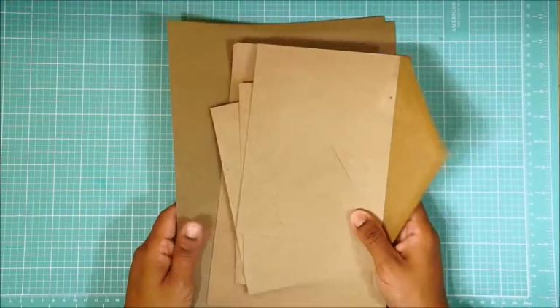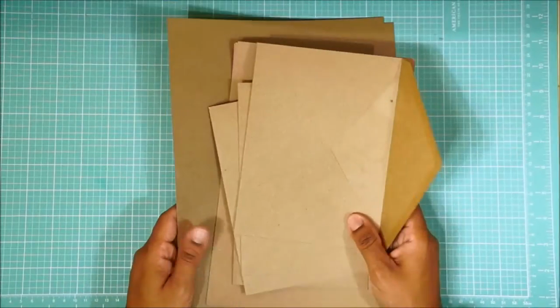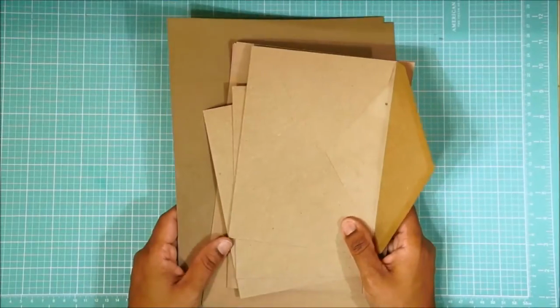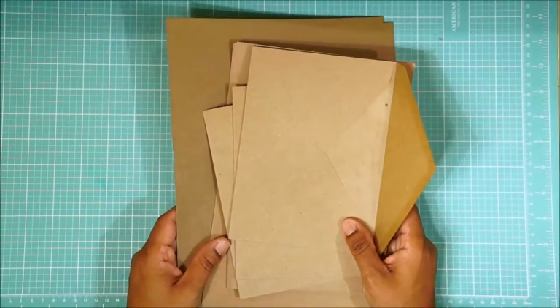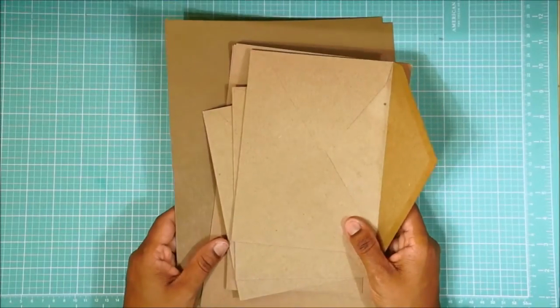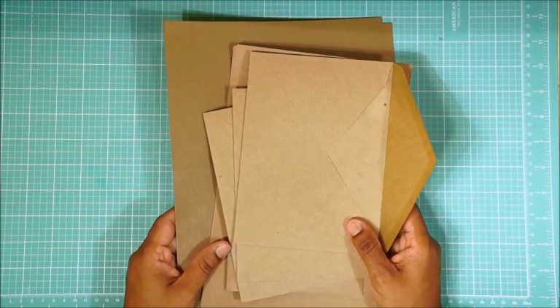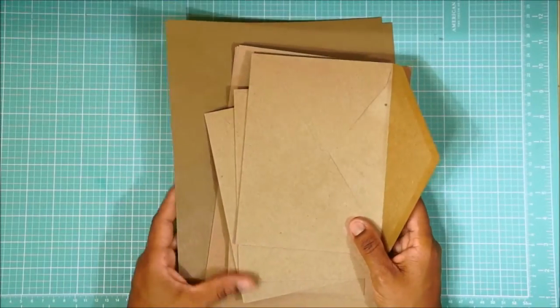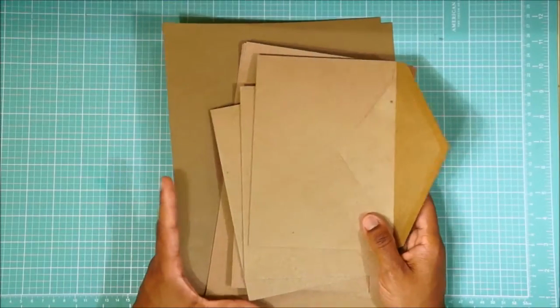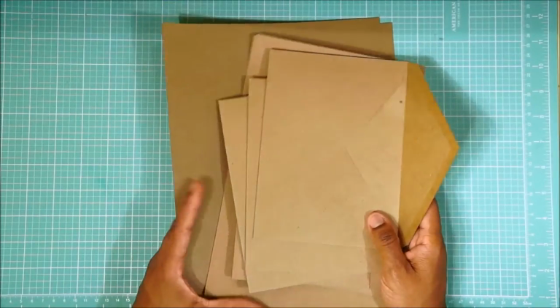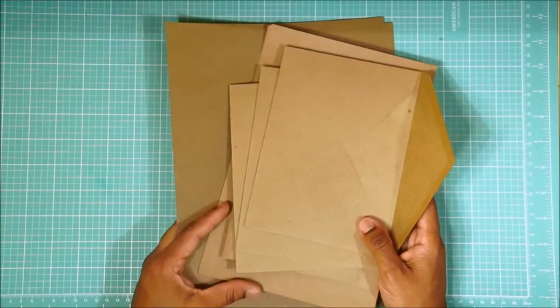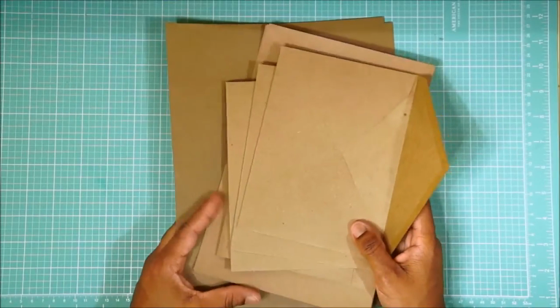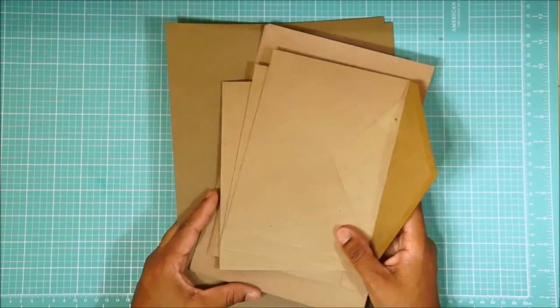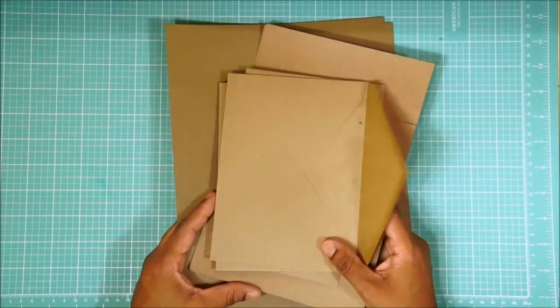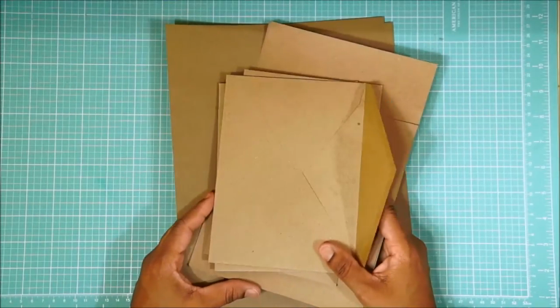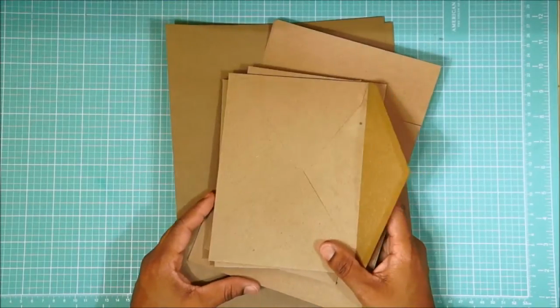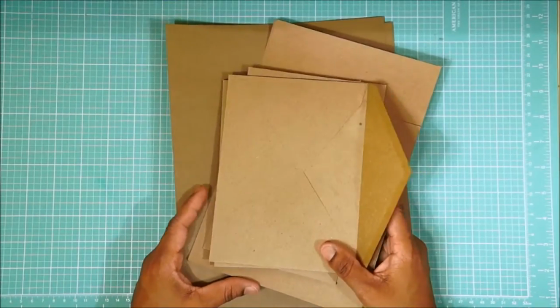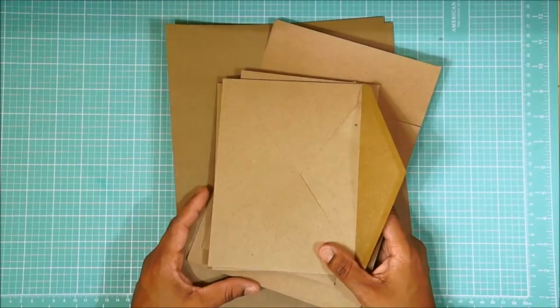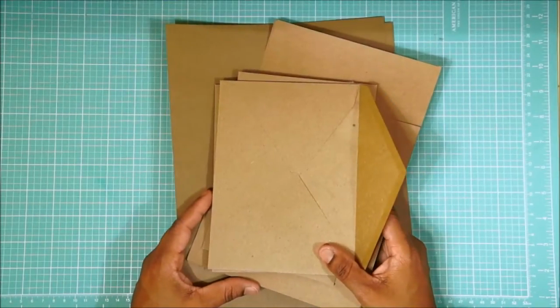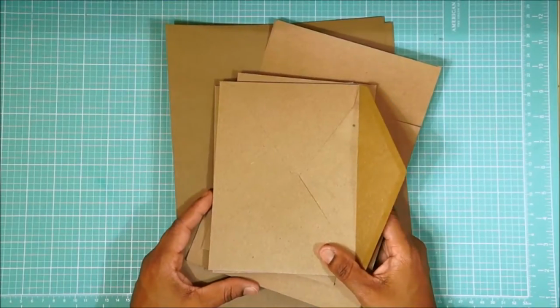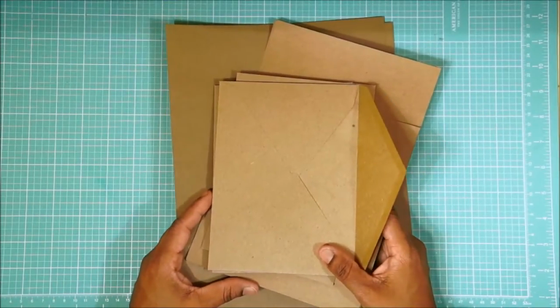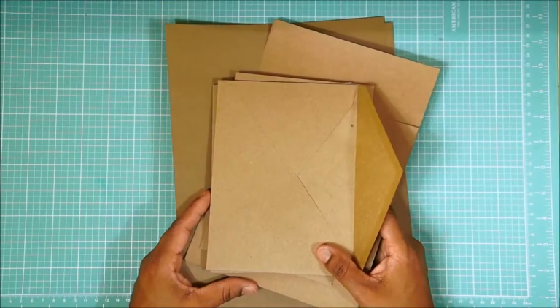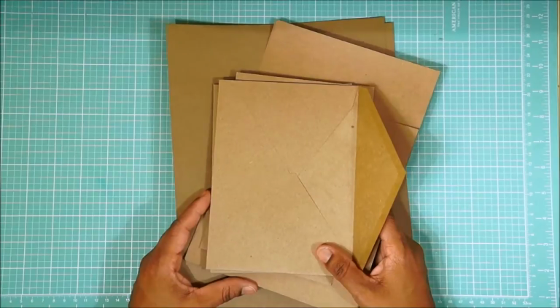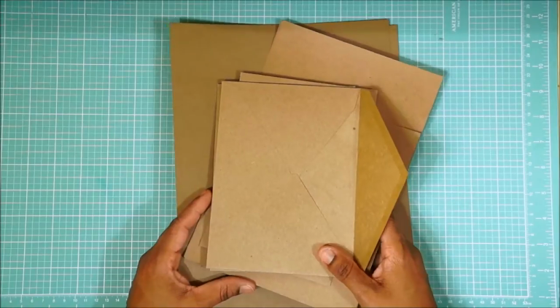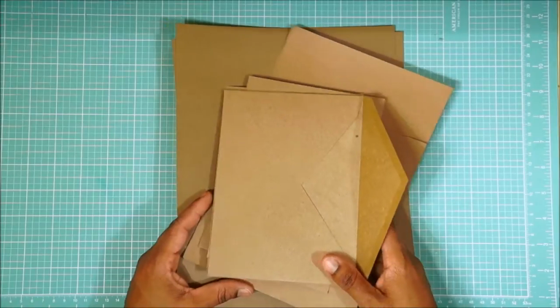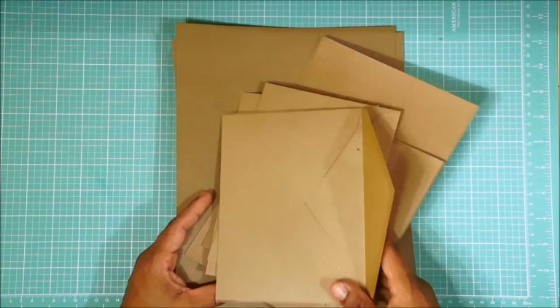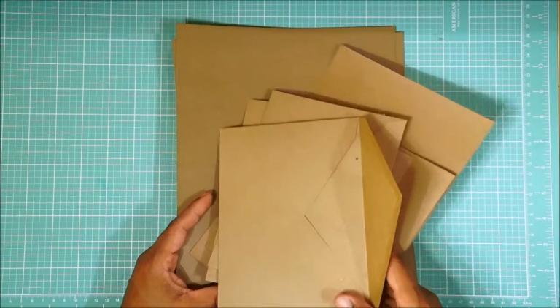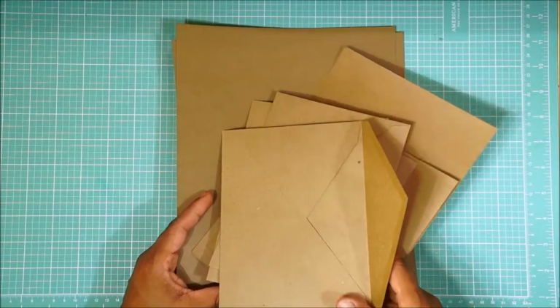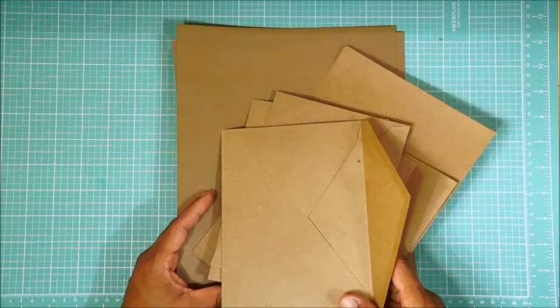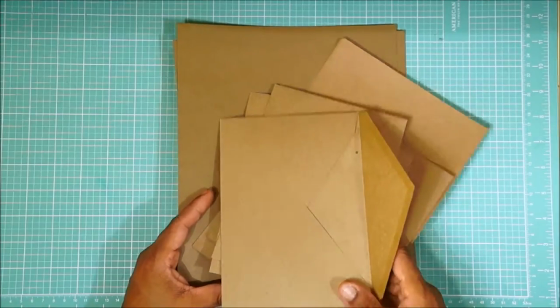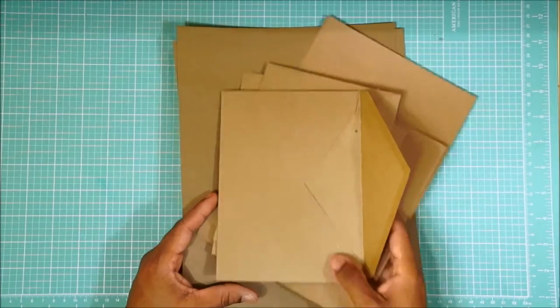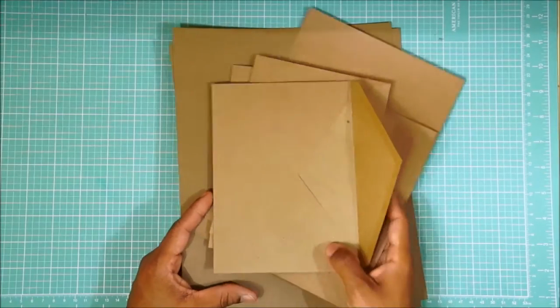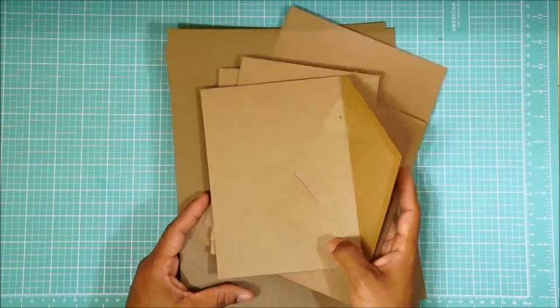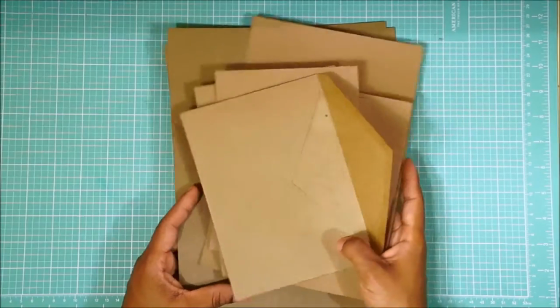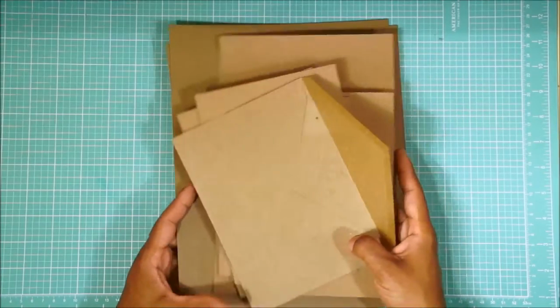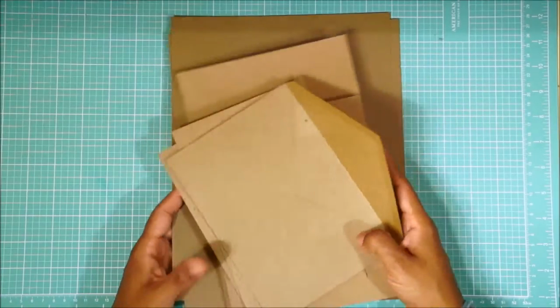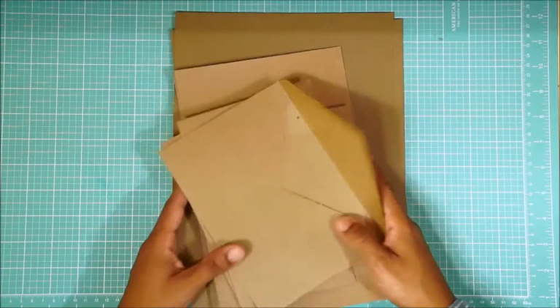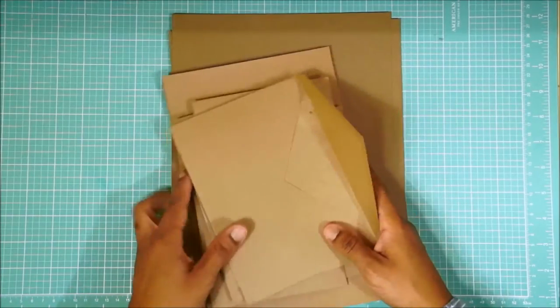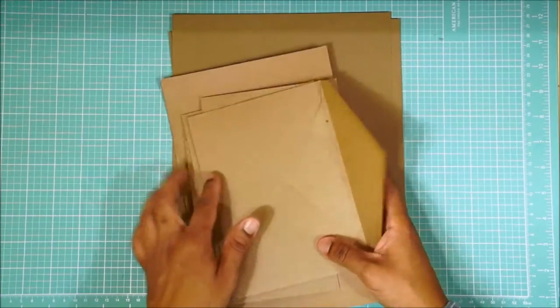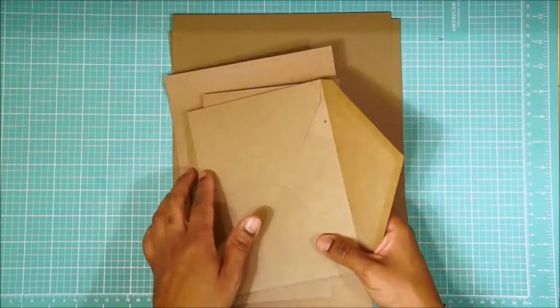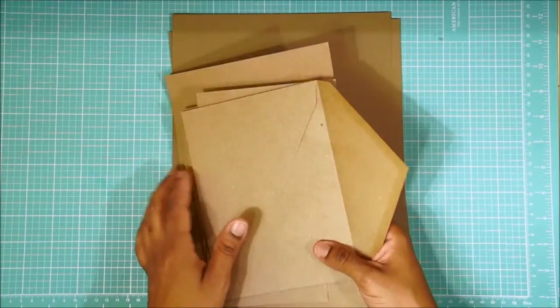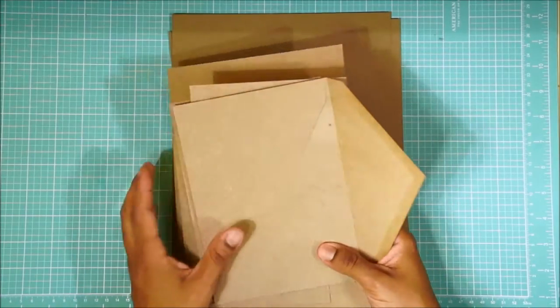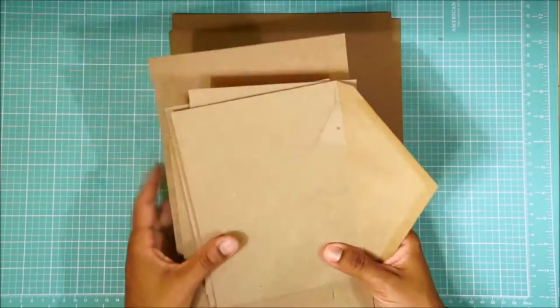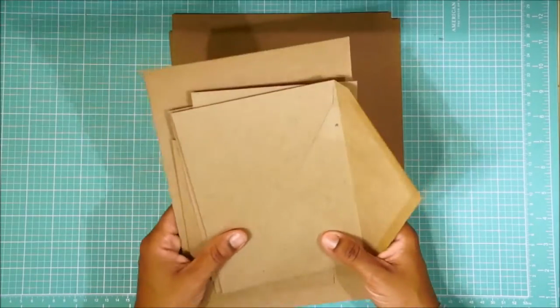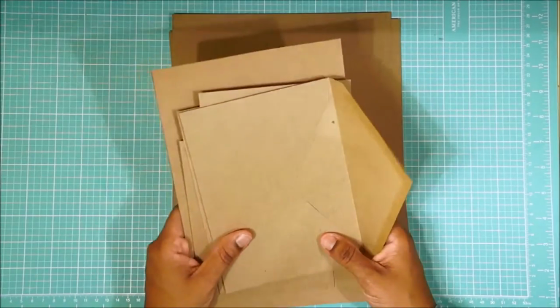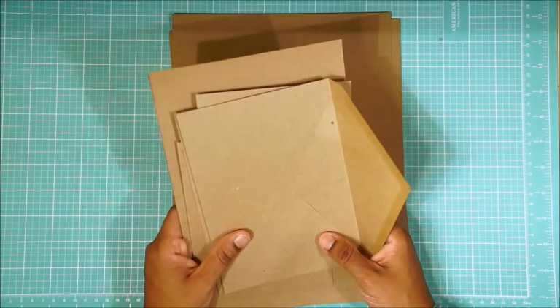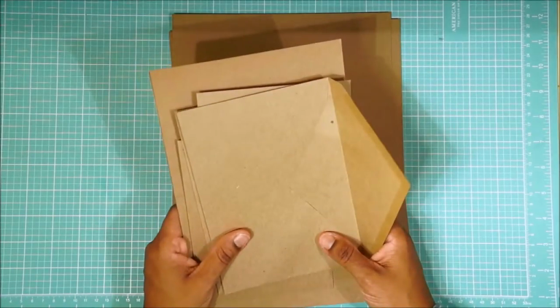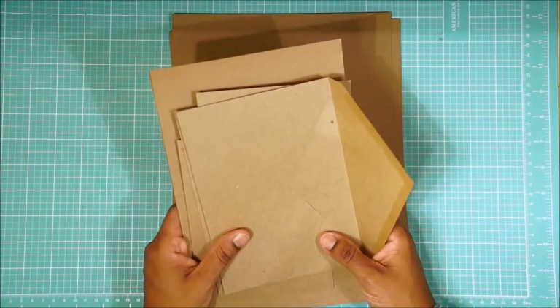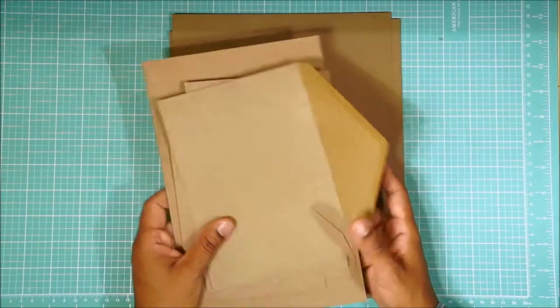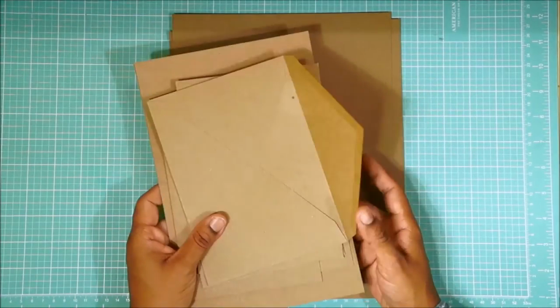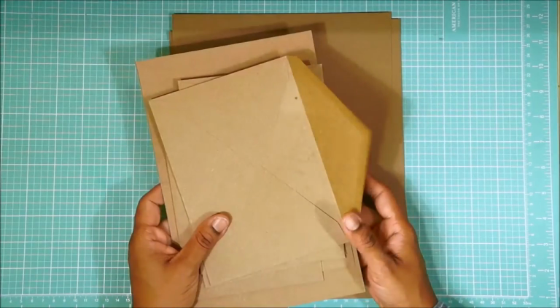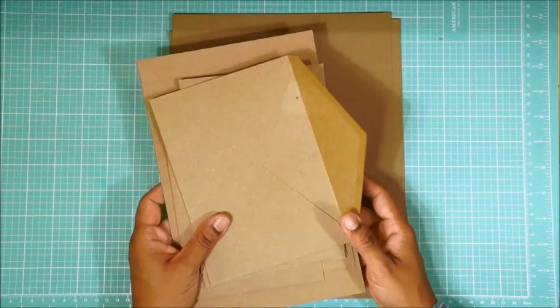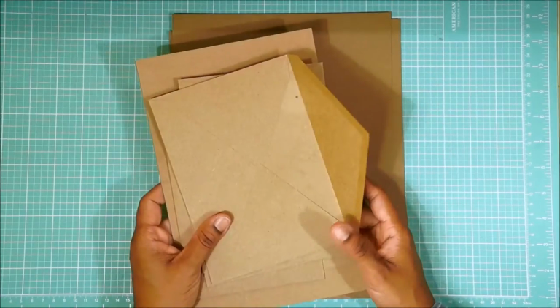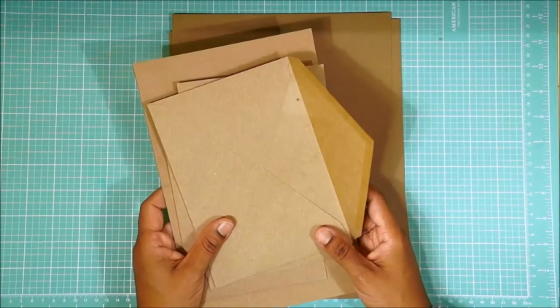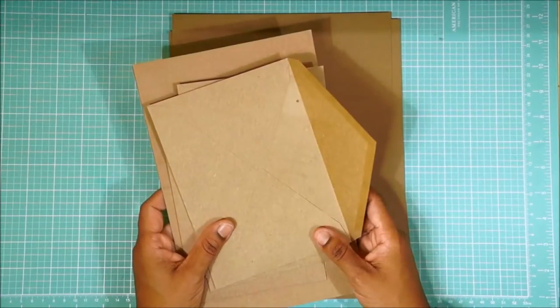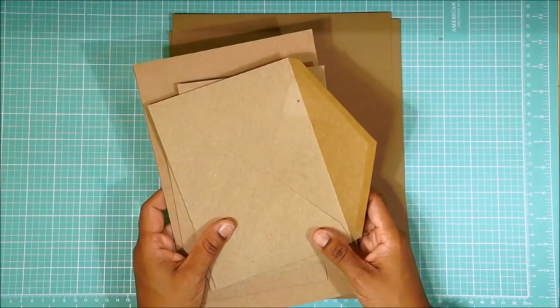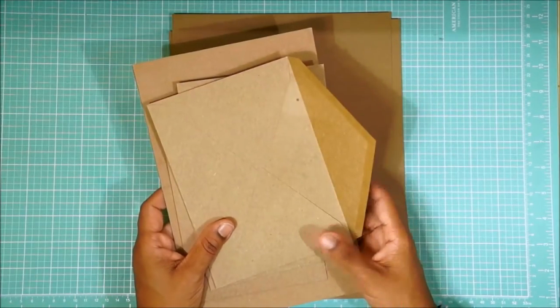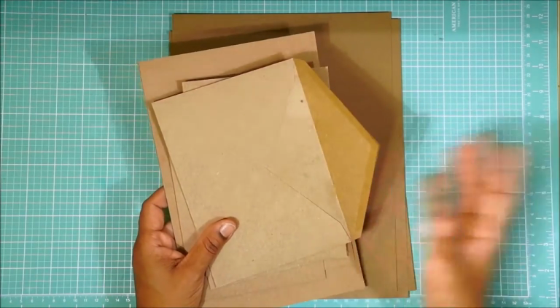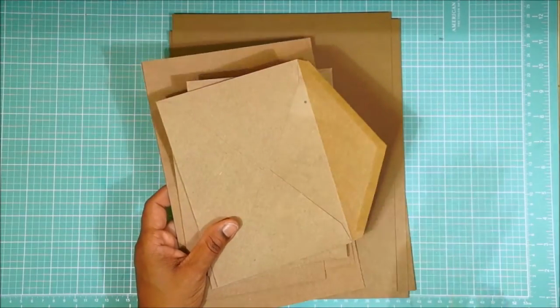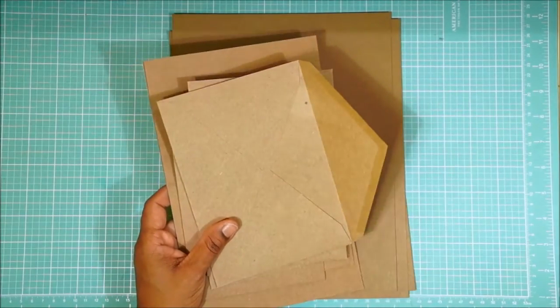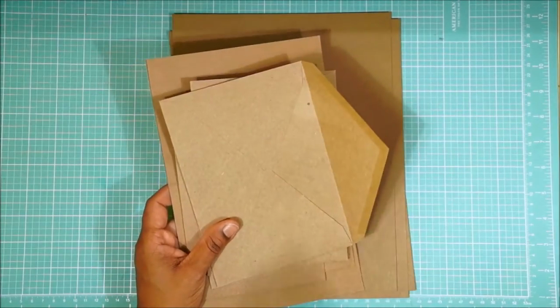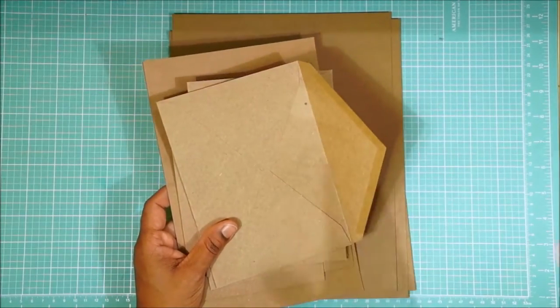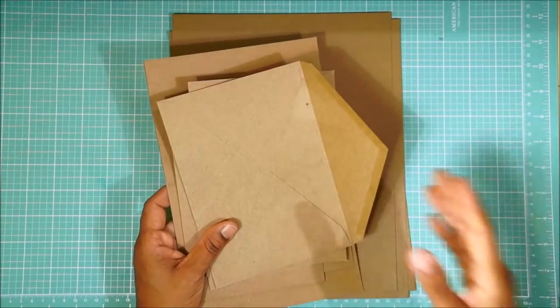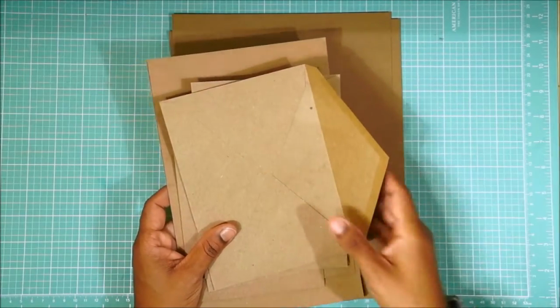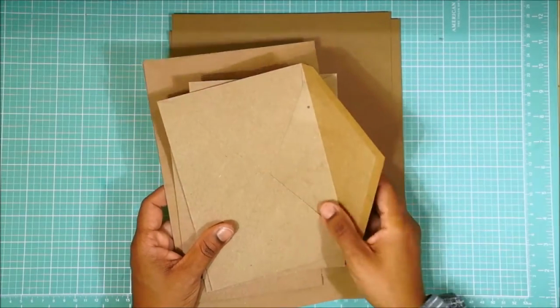These can be any color you want to coordinate with your papers. Pardon the coughing — my husband's sick, so you're going to hear him a little bit.